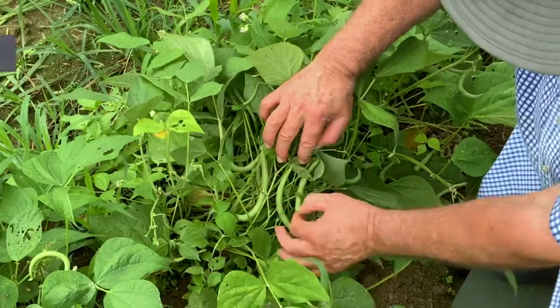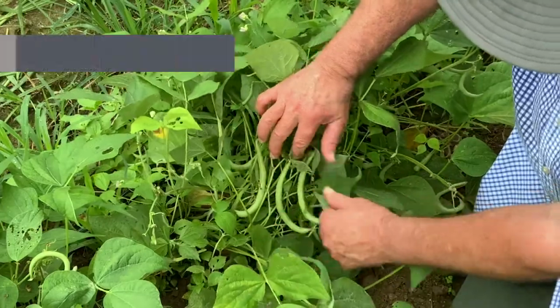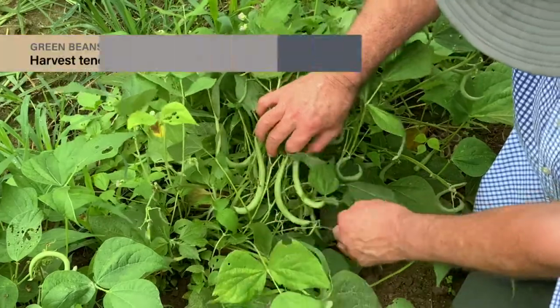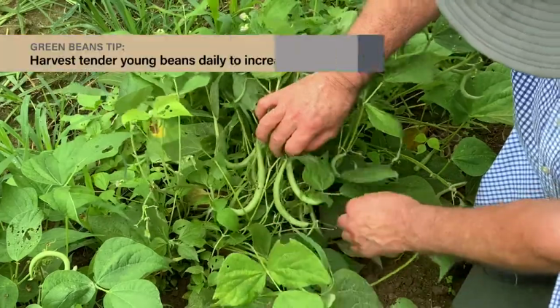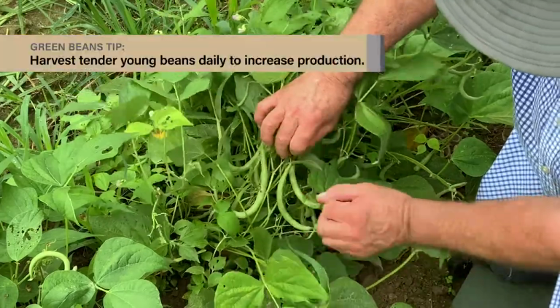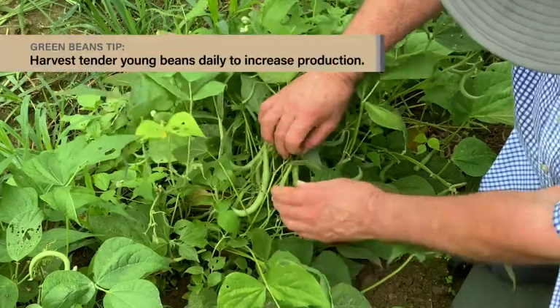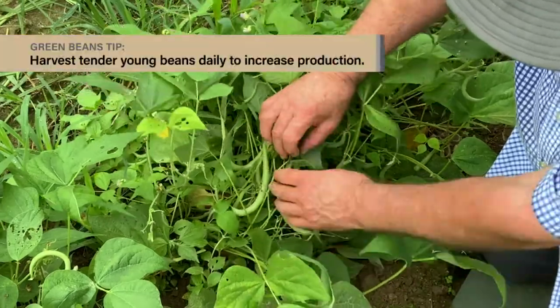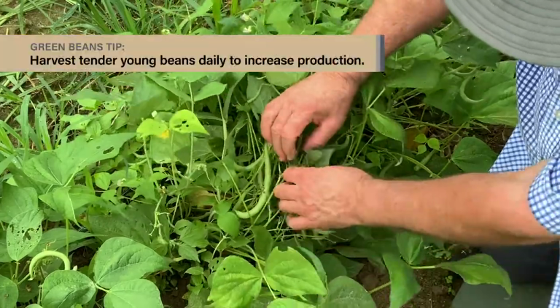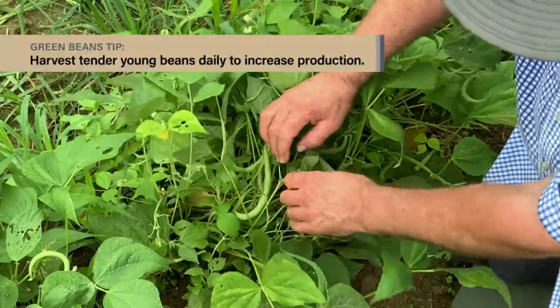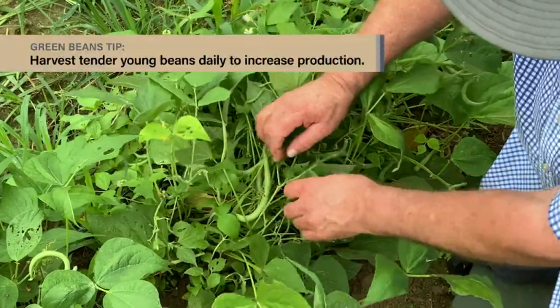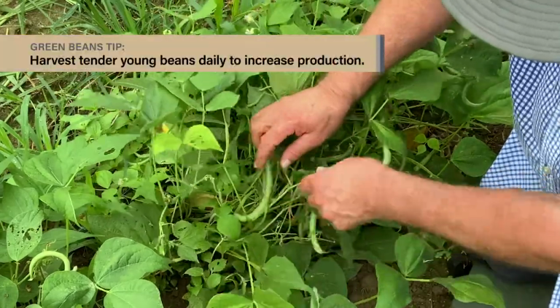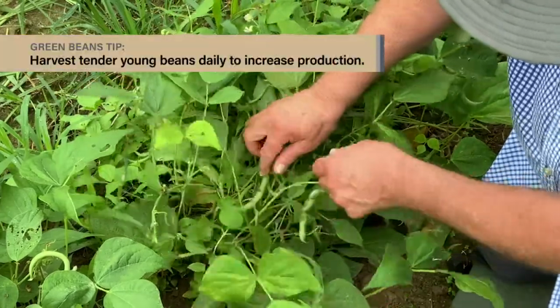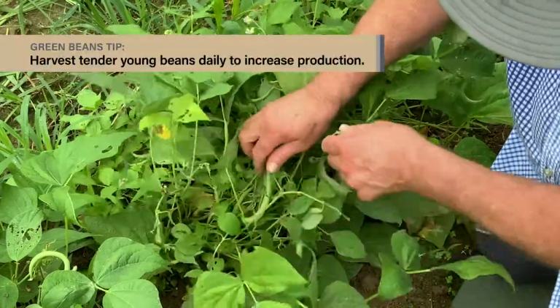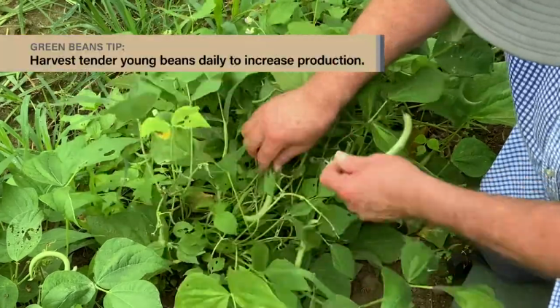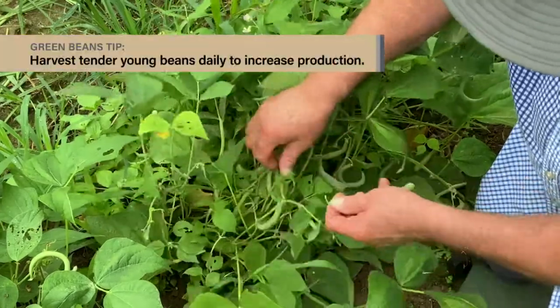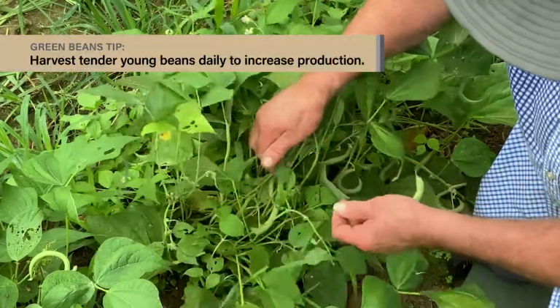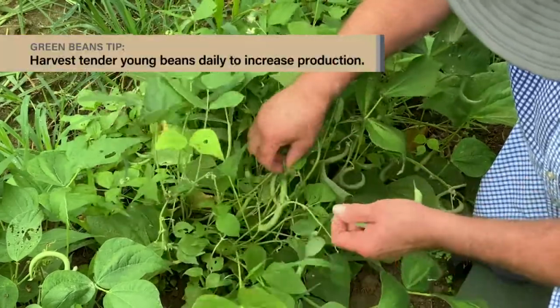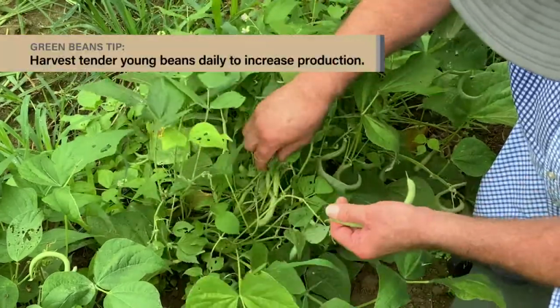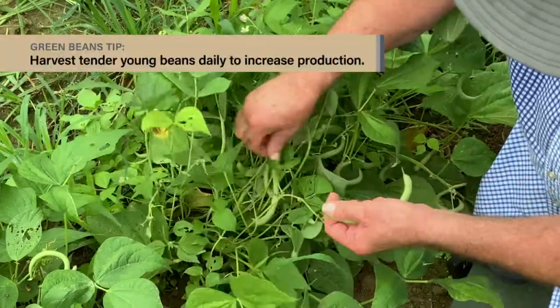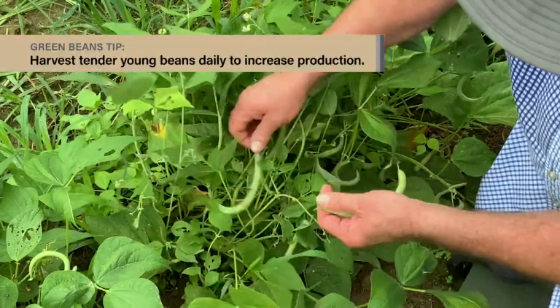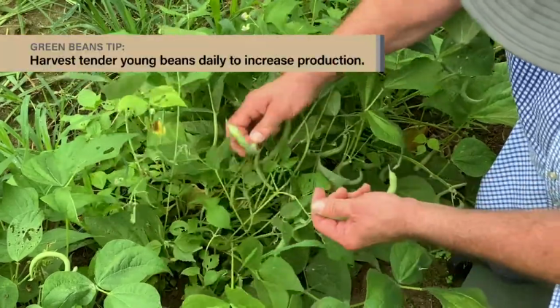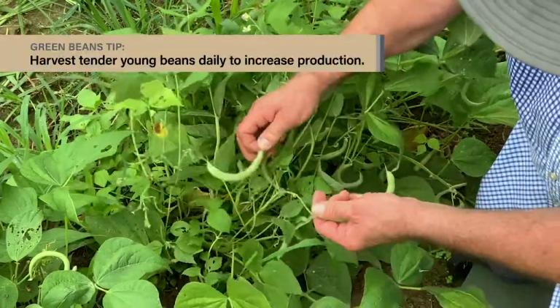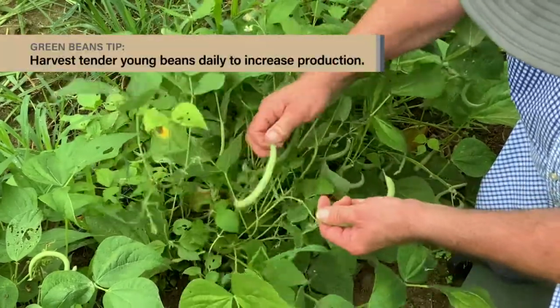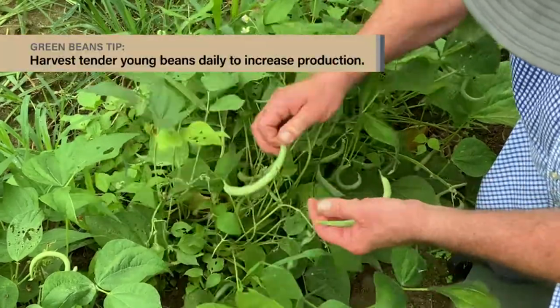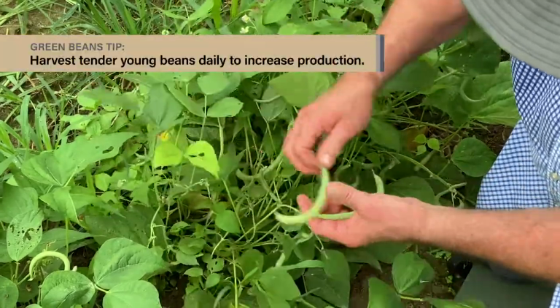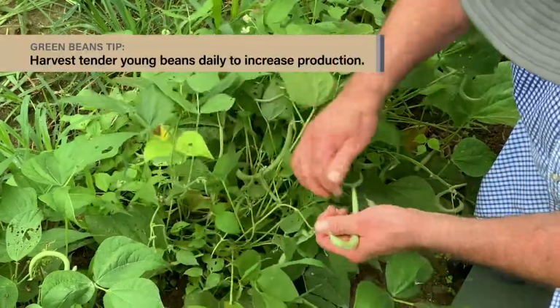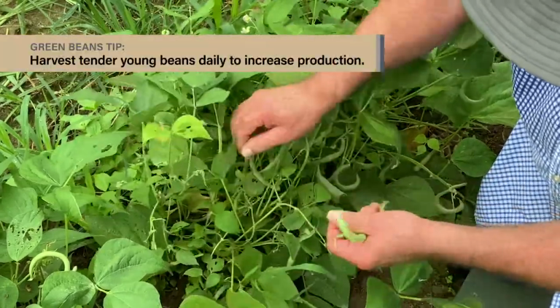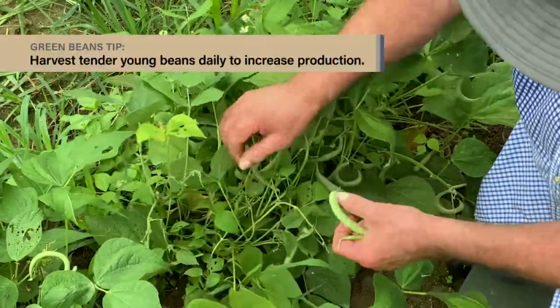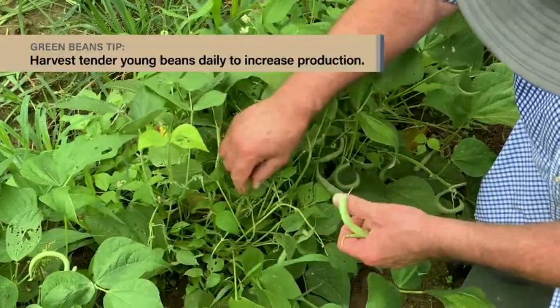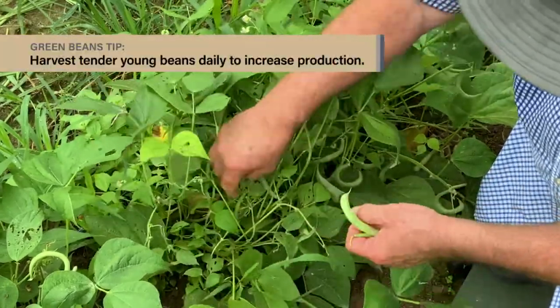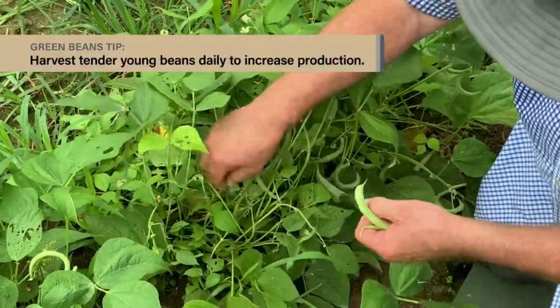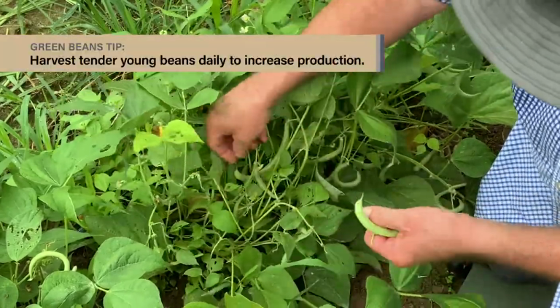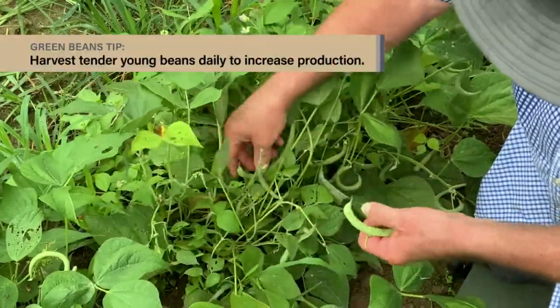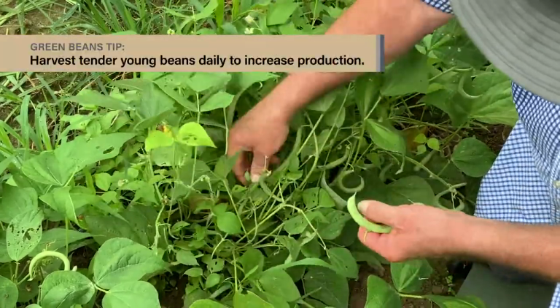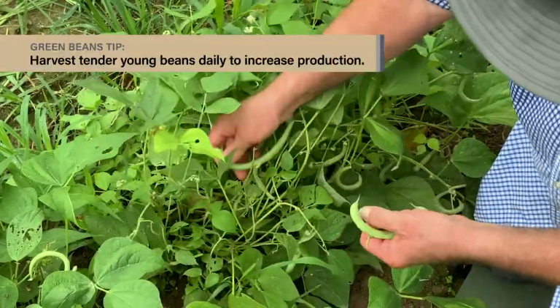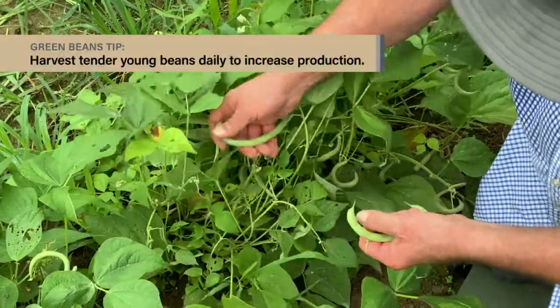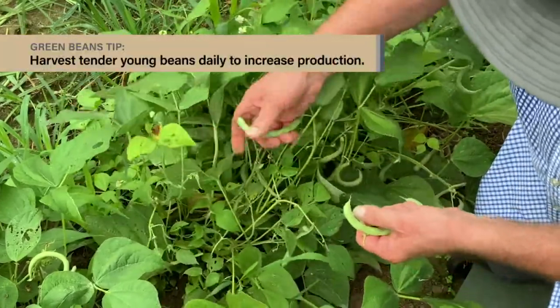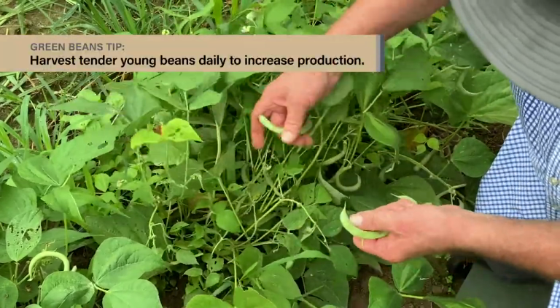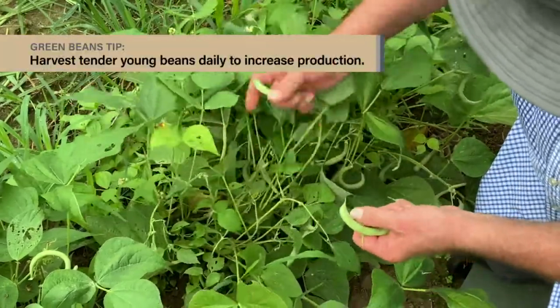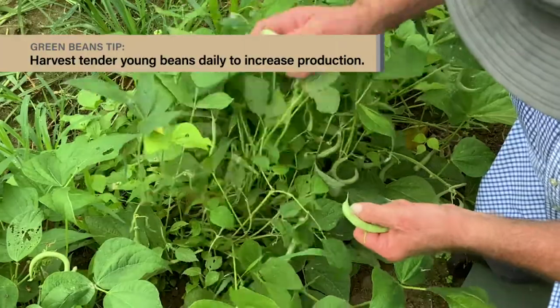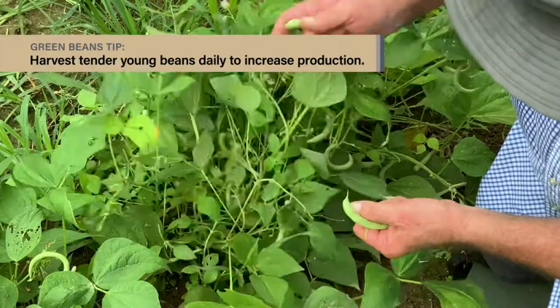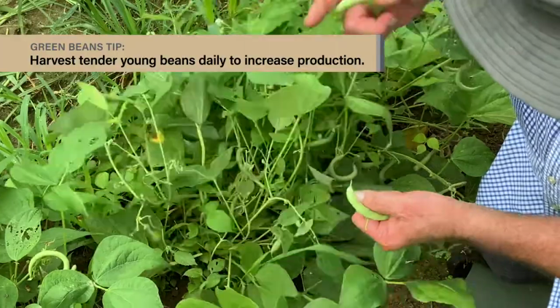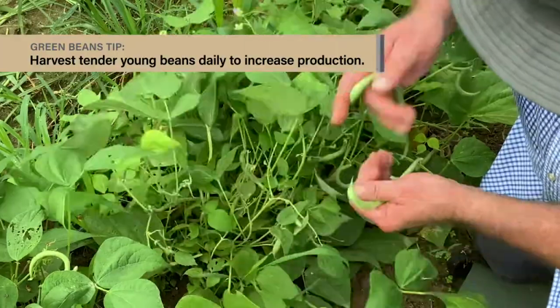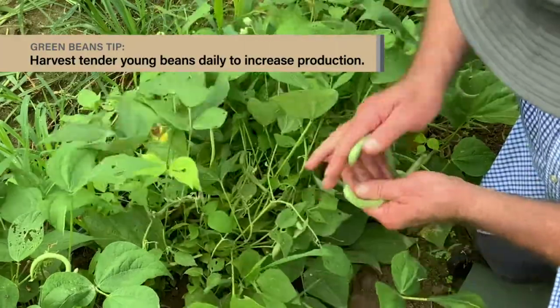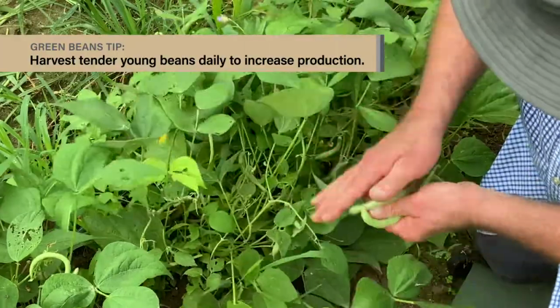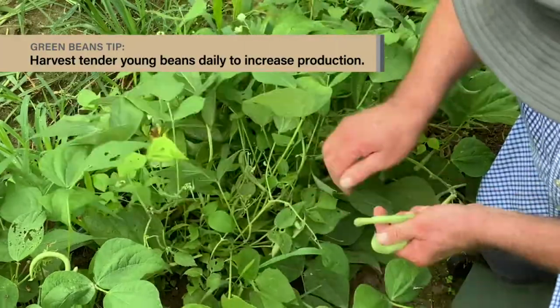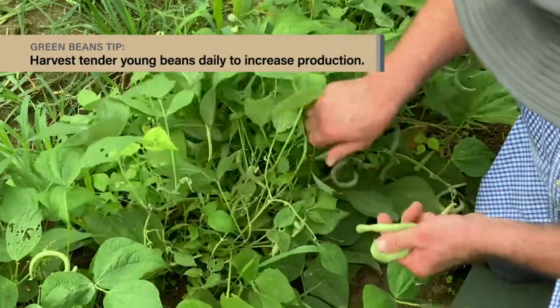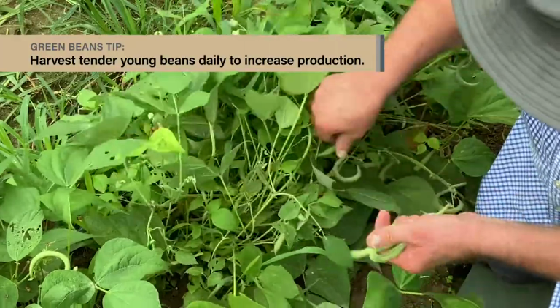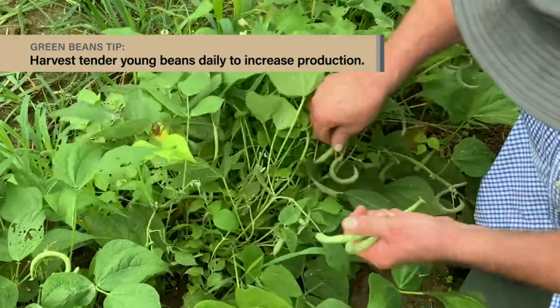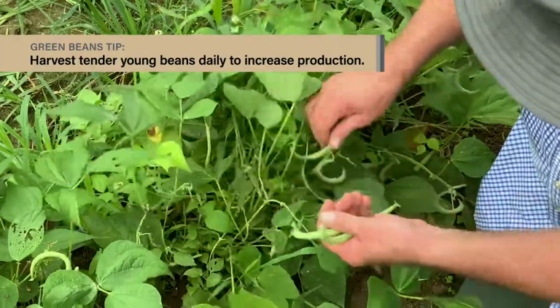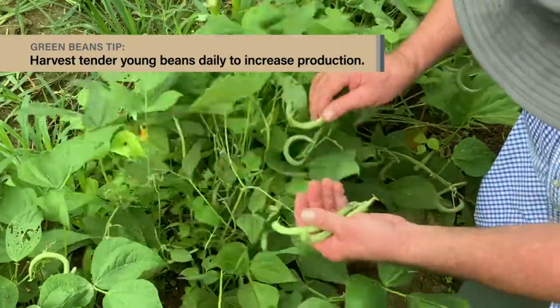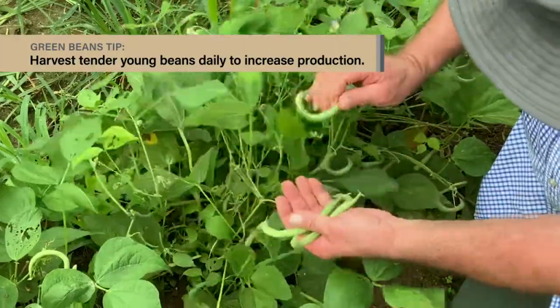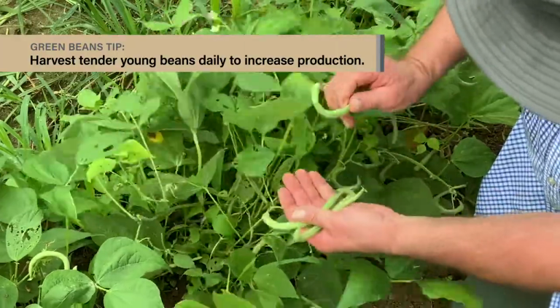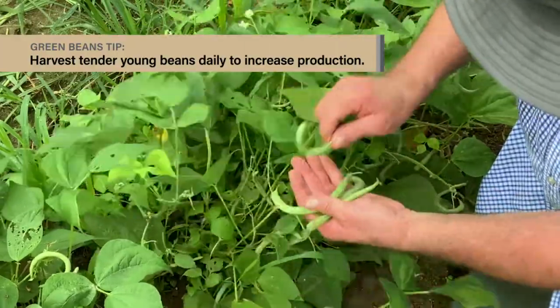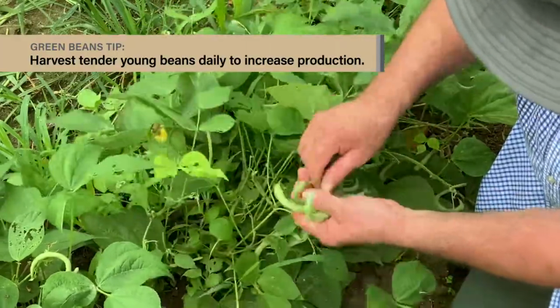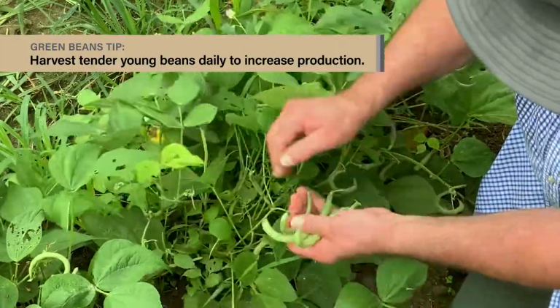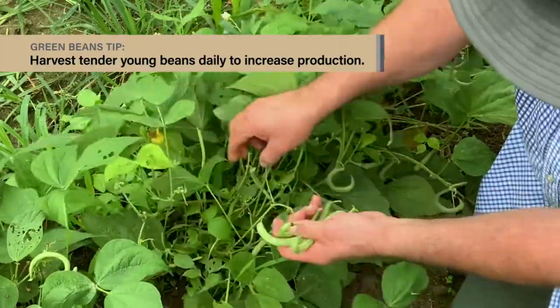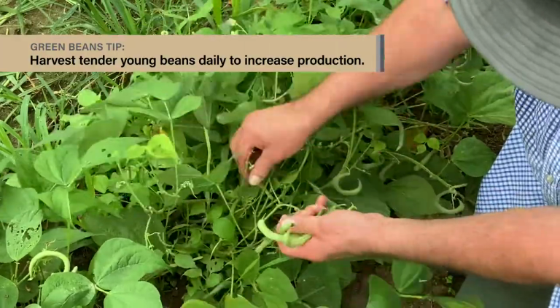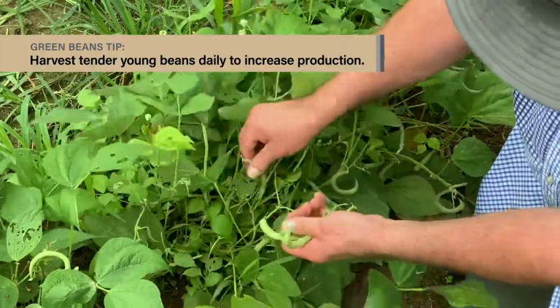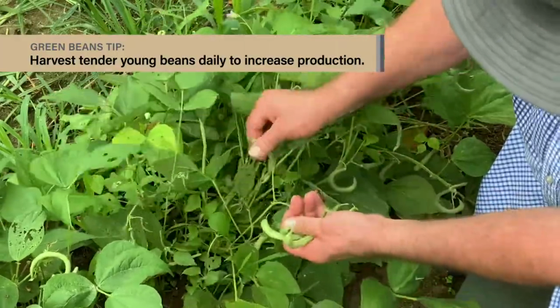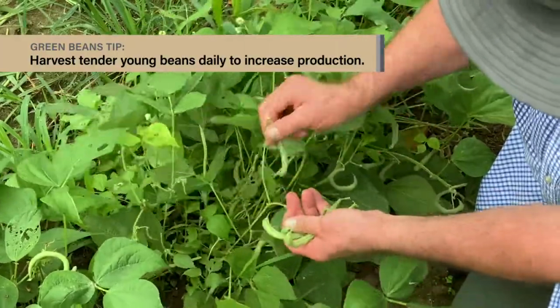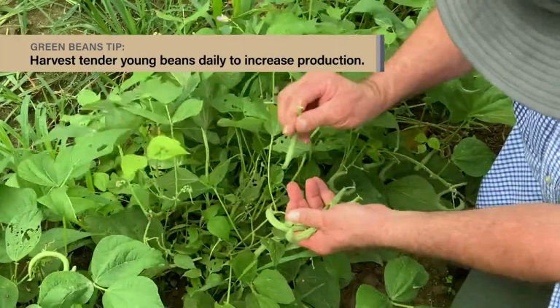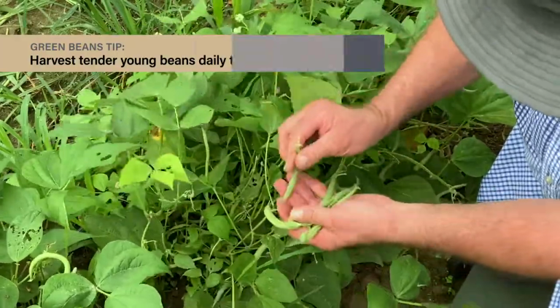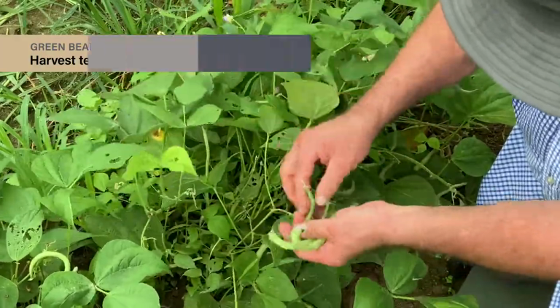Green beans are harvested while the pods are young and tender and before the seeds have a chance to swell. Keep them picked every day or so to keep the plants producing.